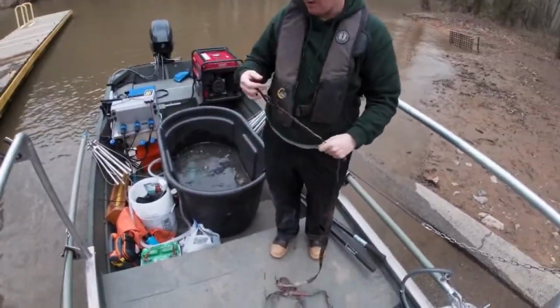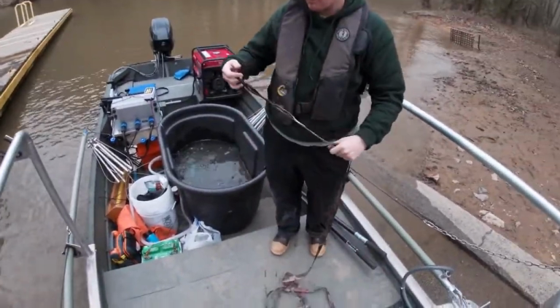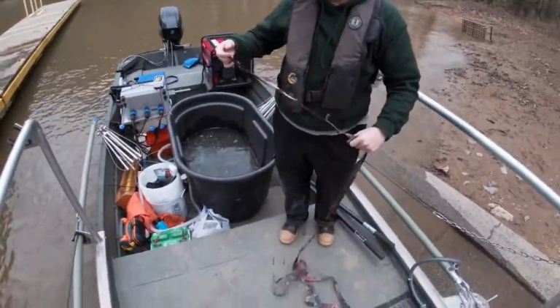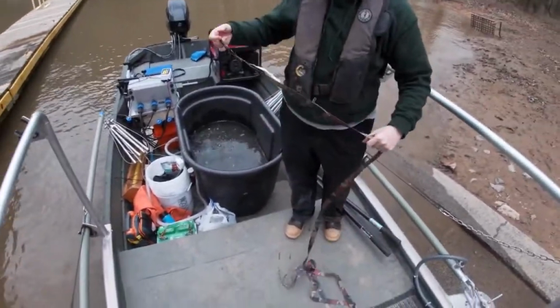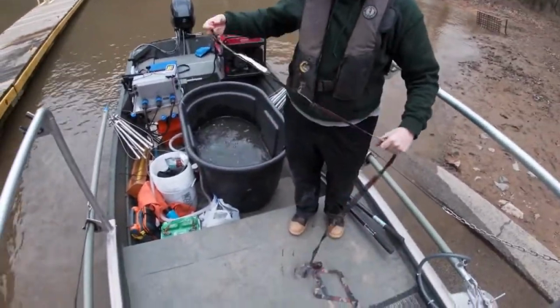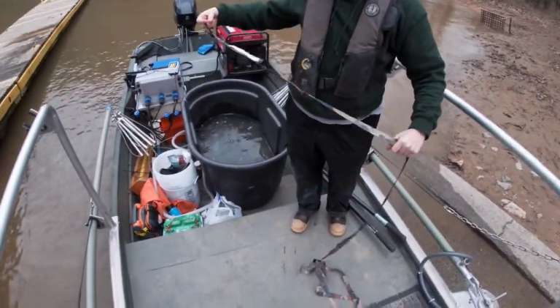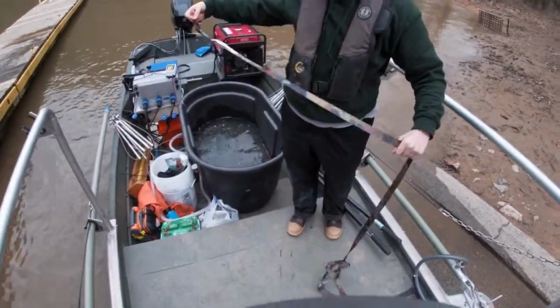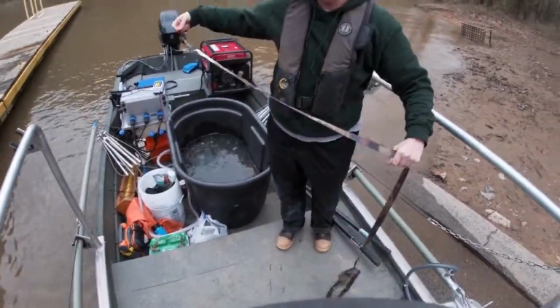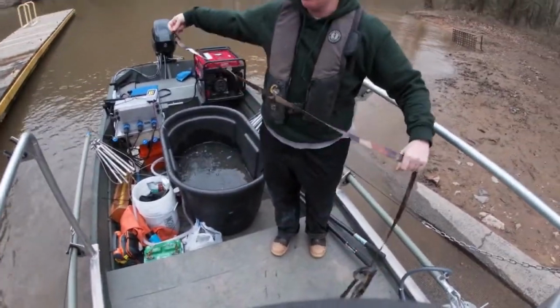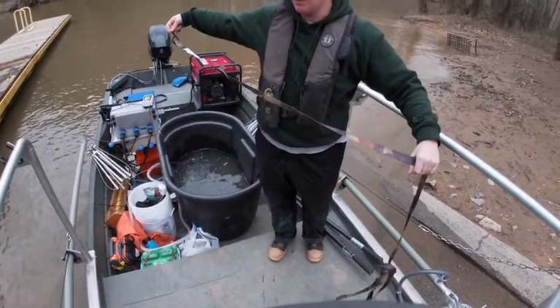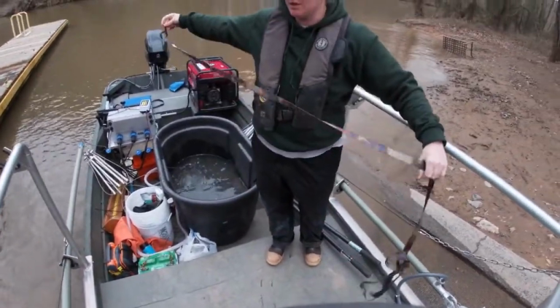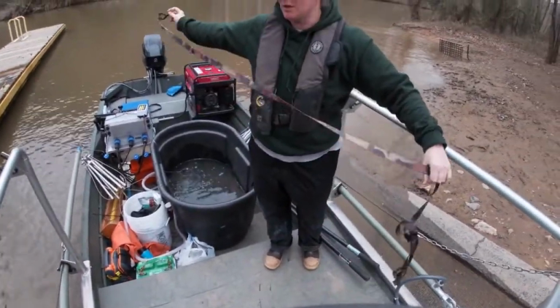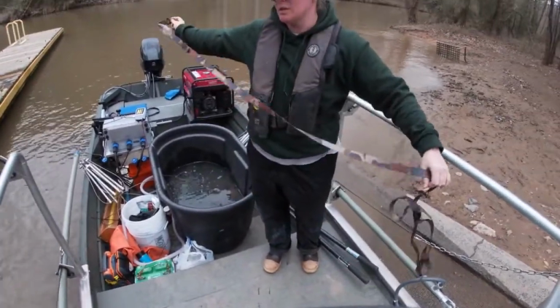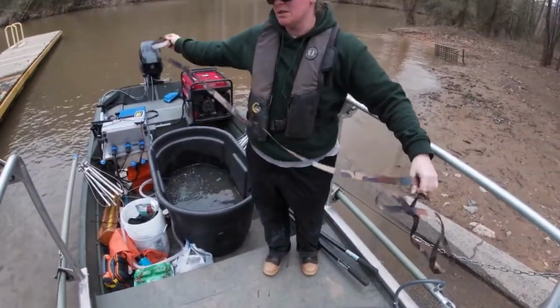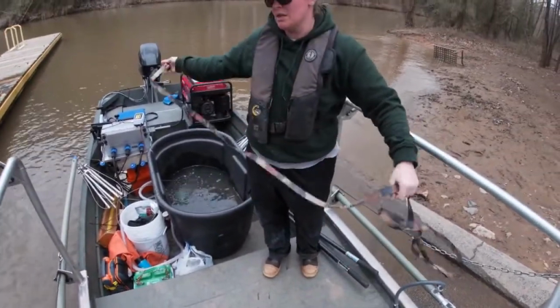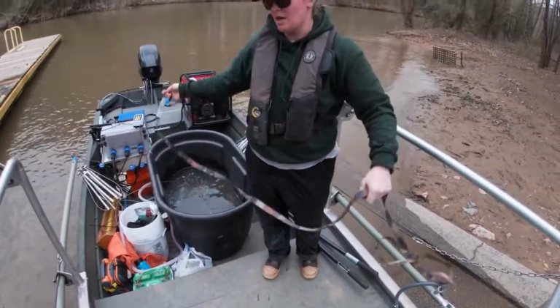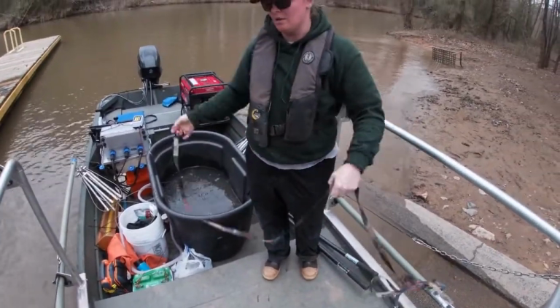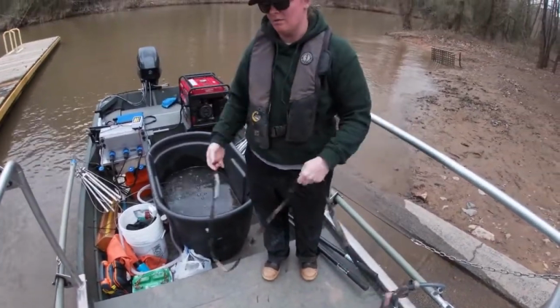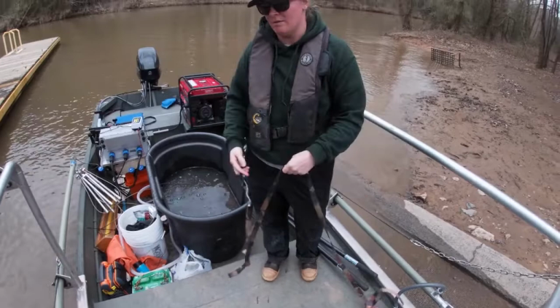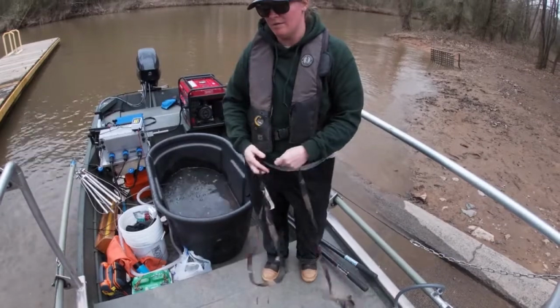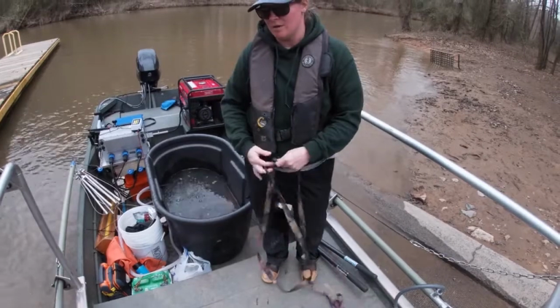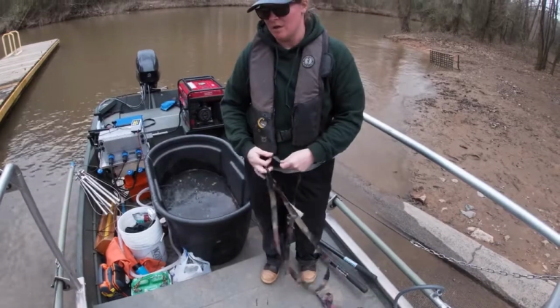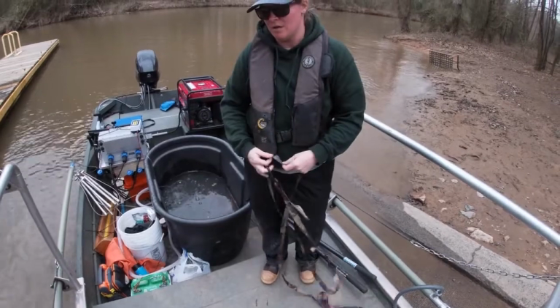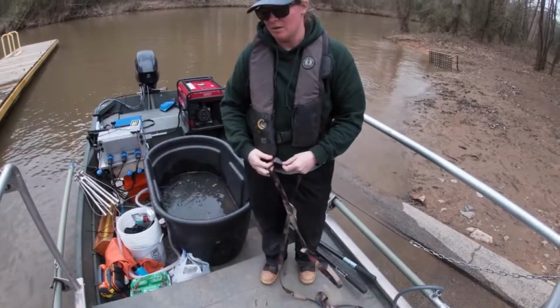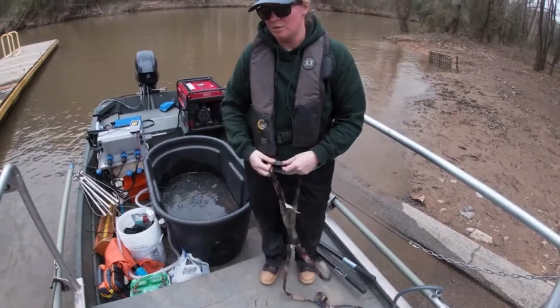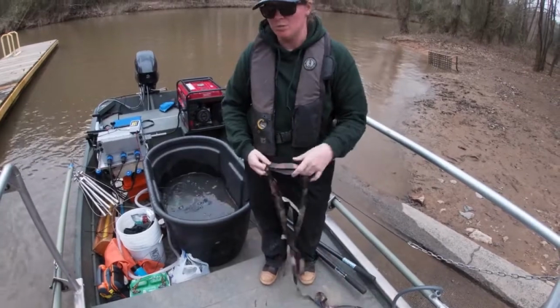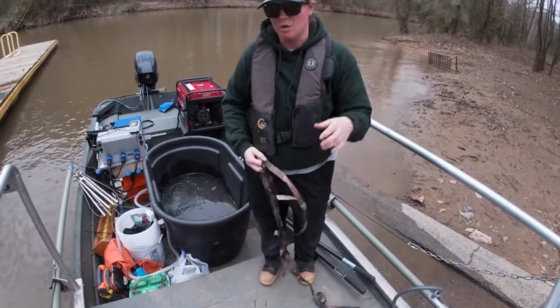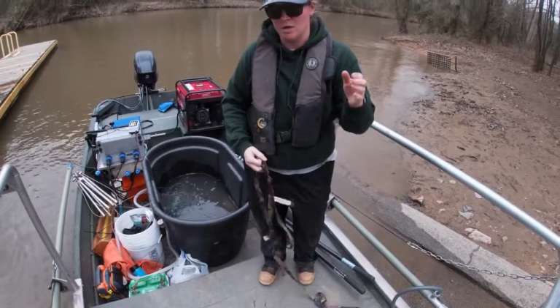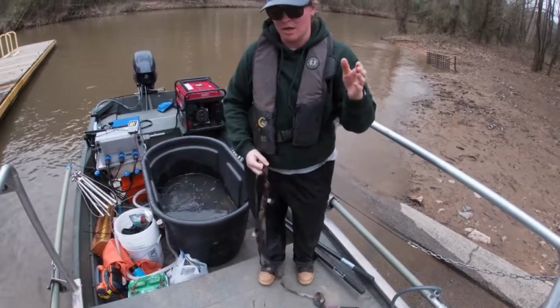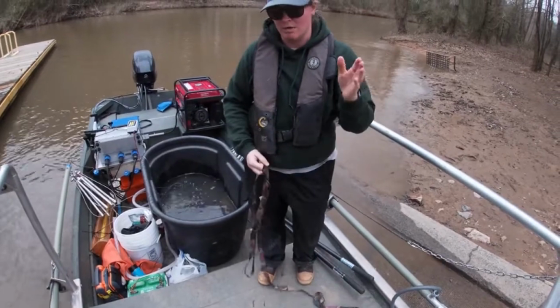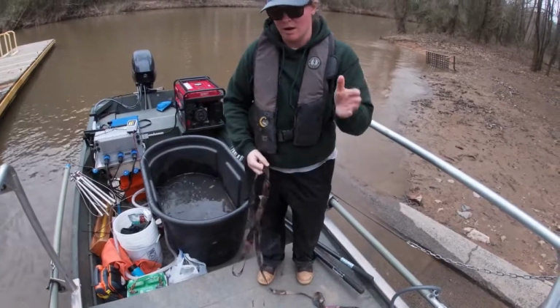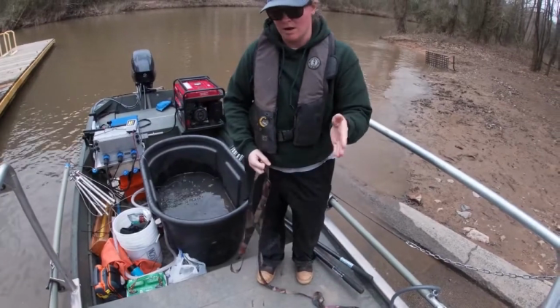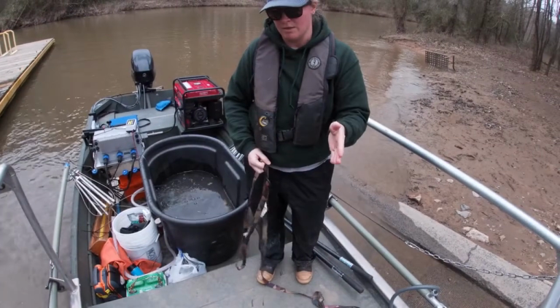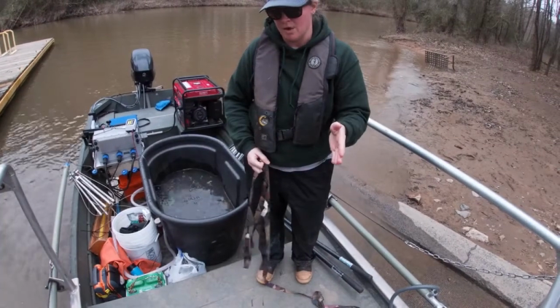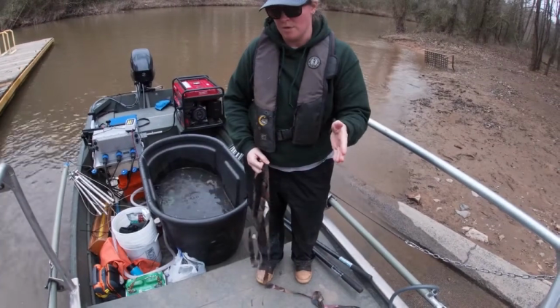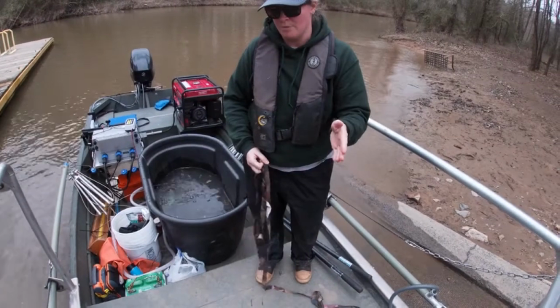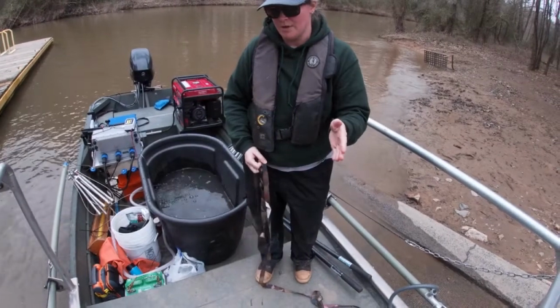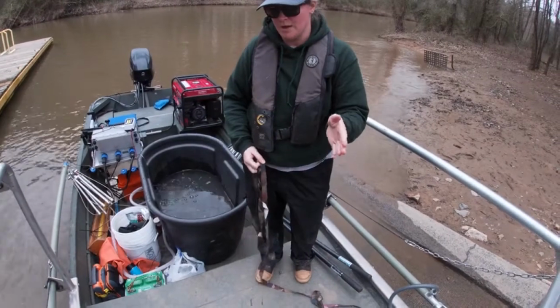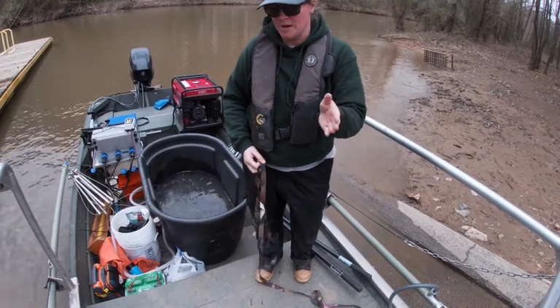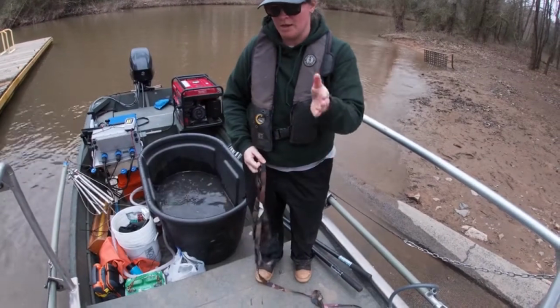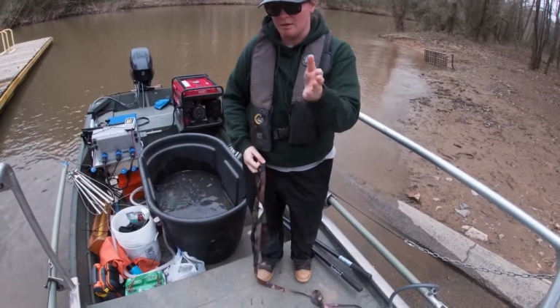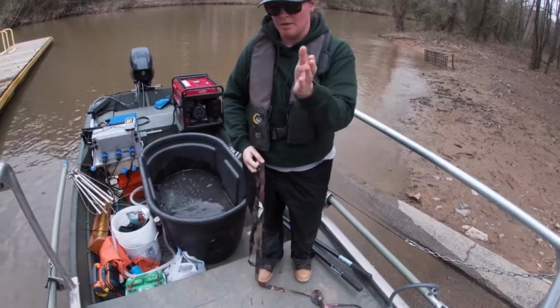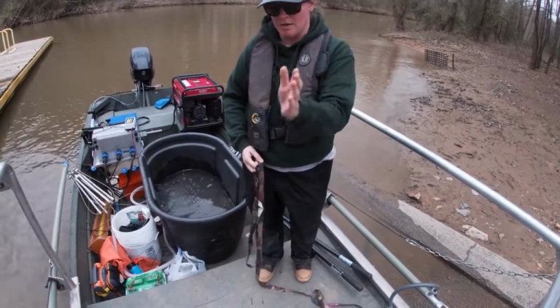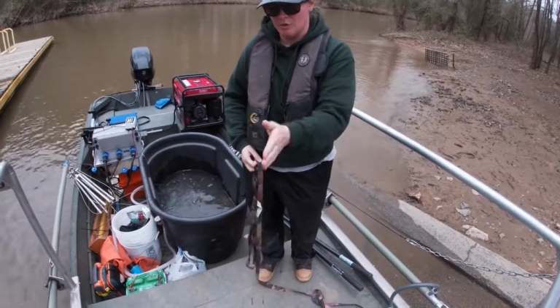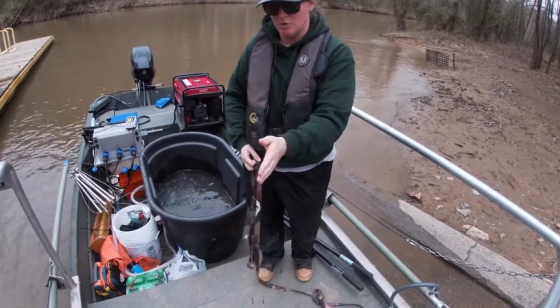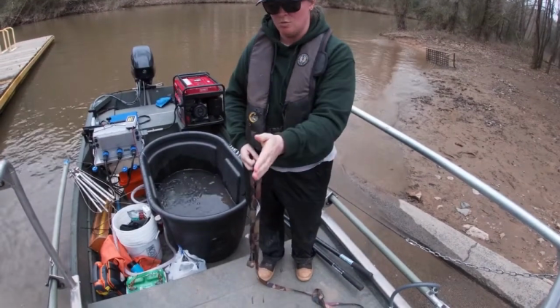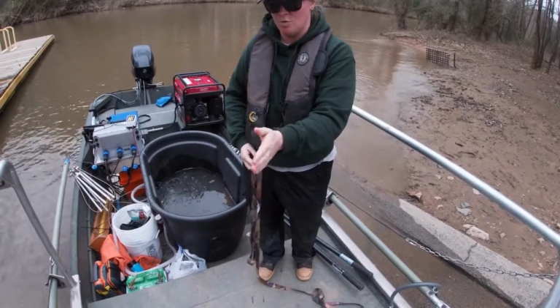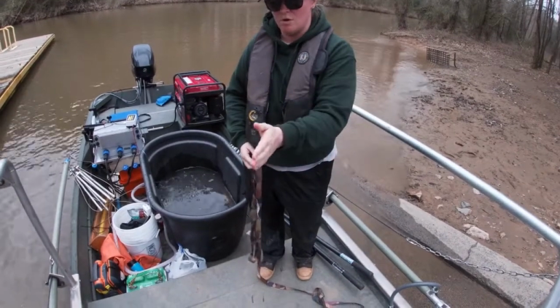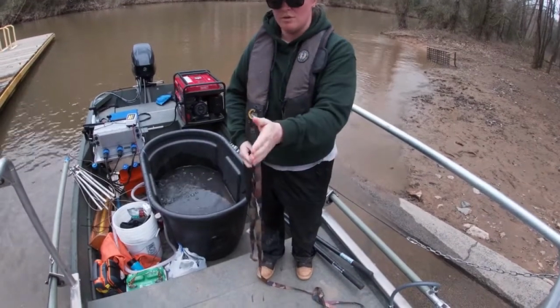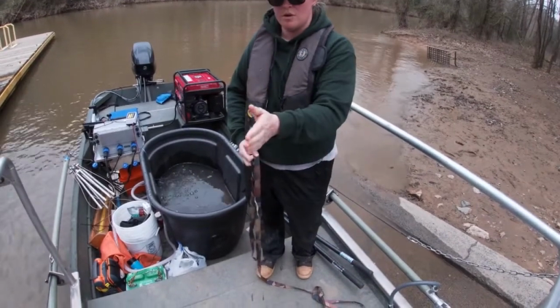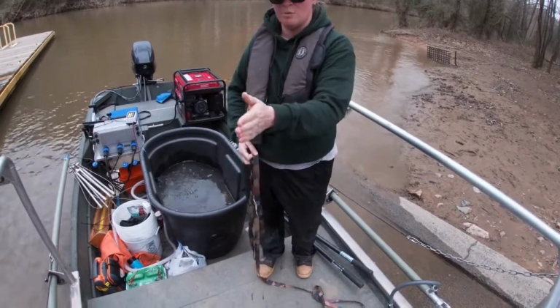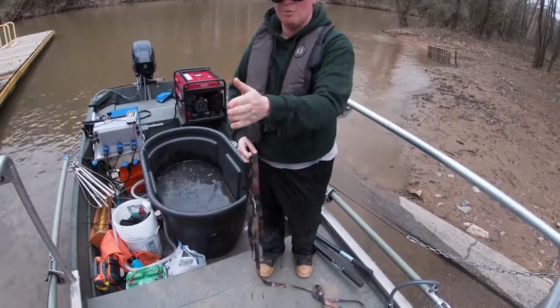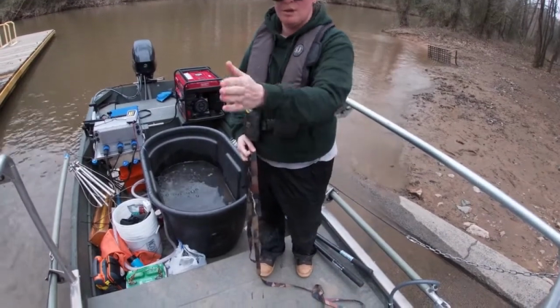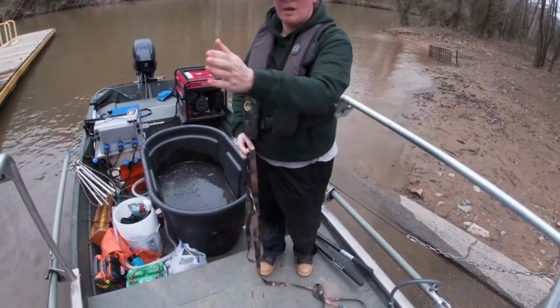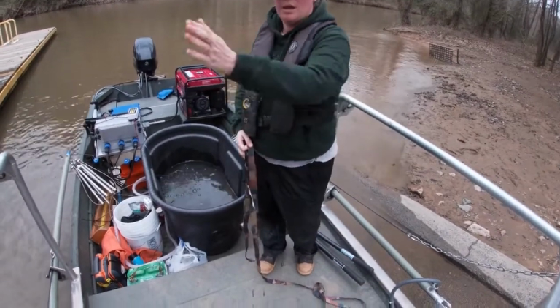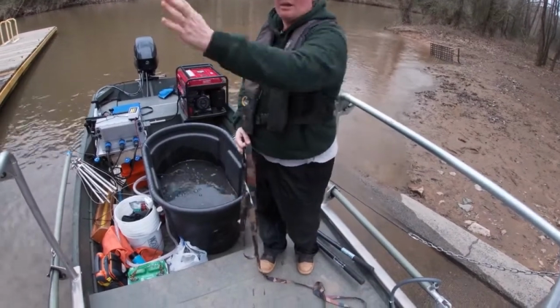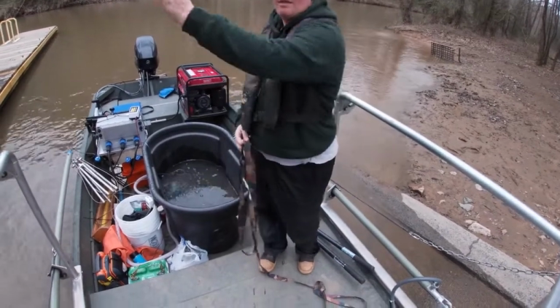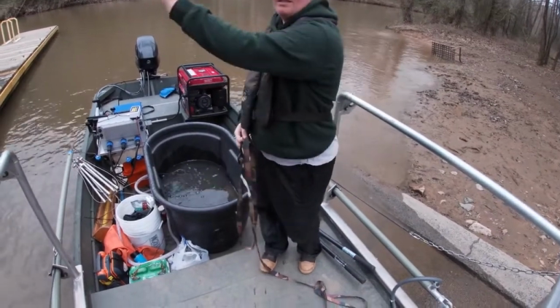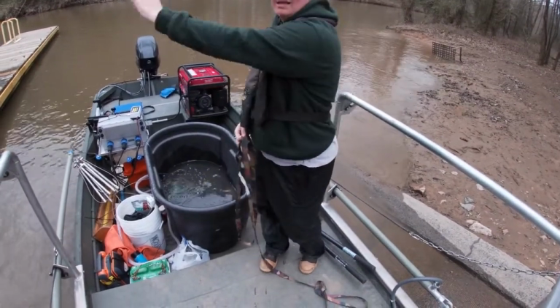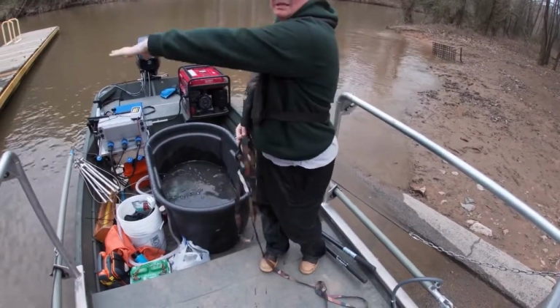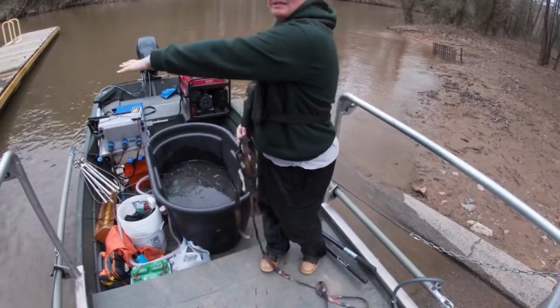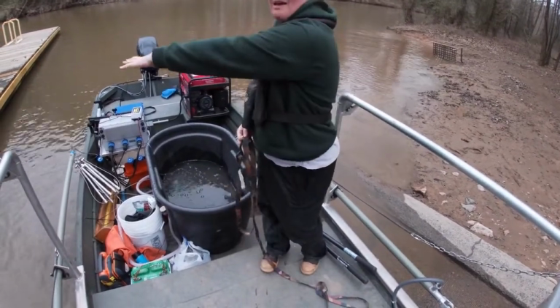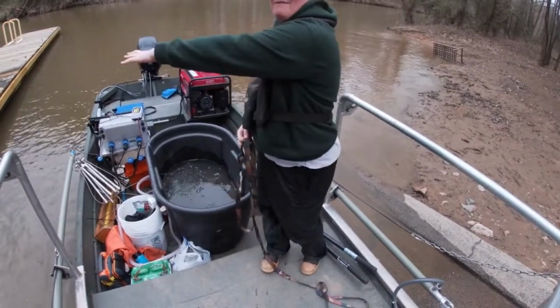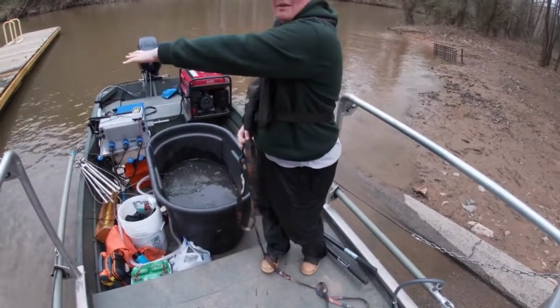Yeah, we turned into that little river and there was one right at the opening, and then like two more at the opening, and then like seven.